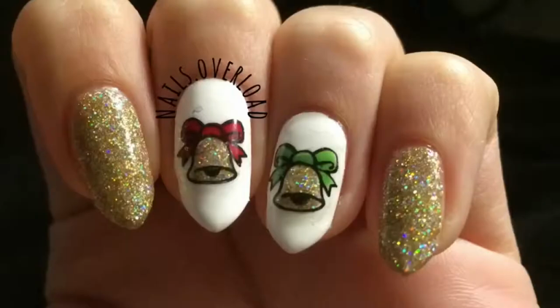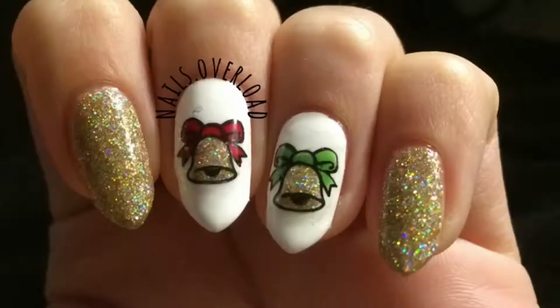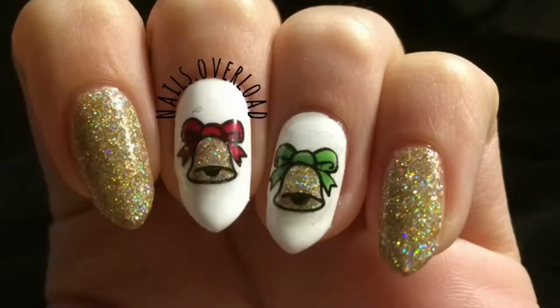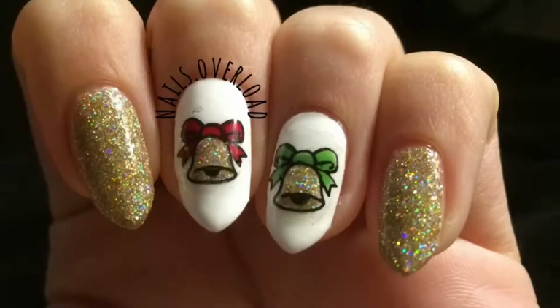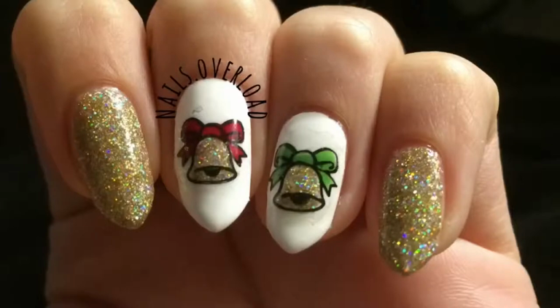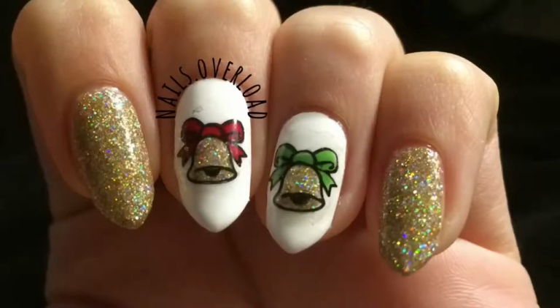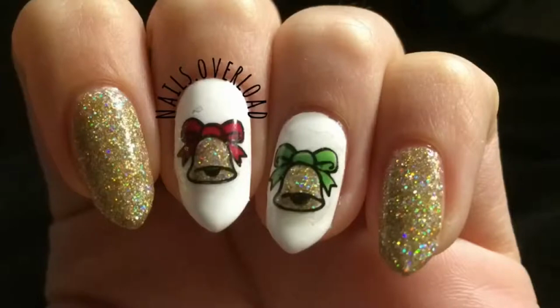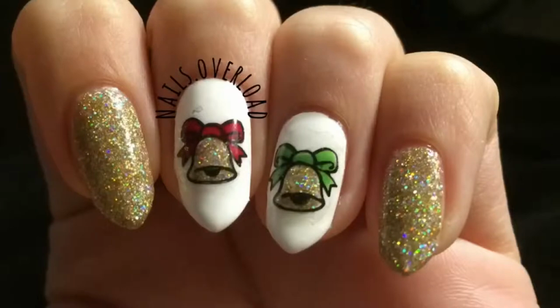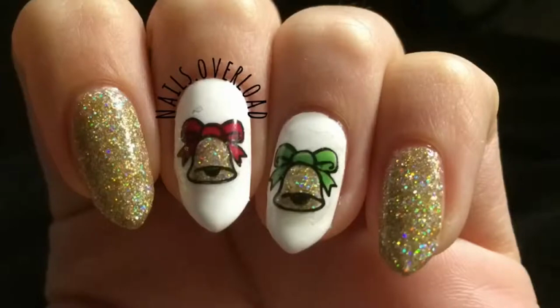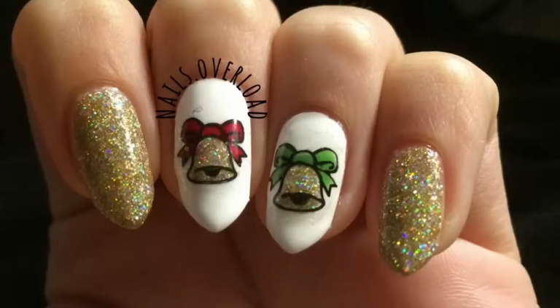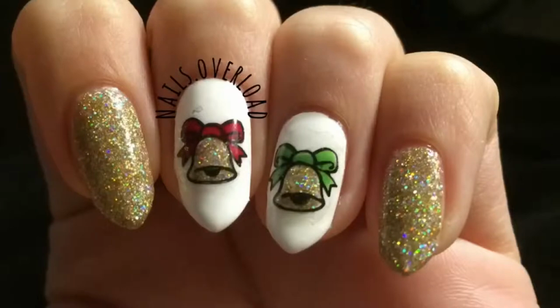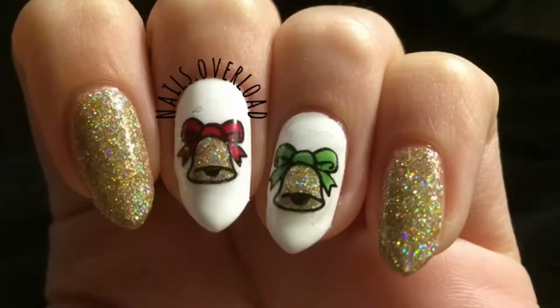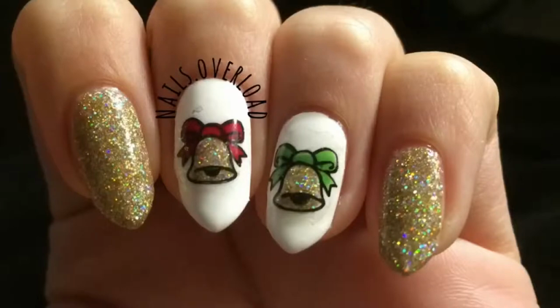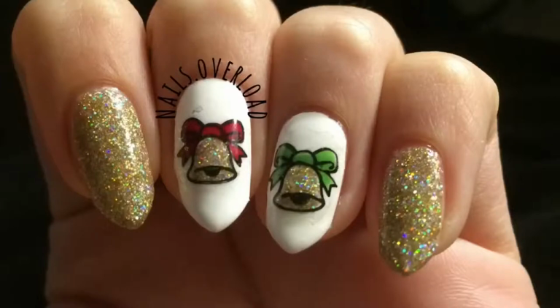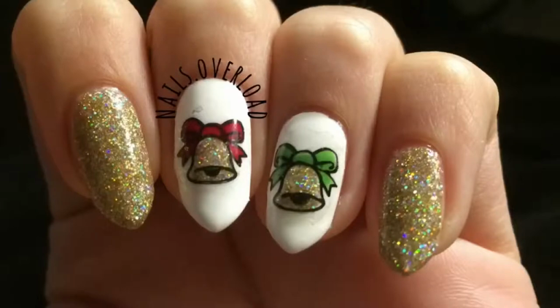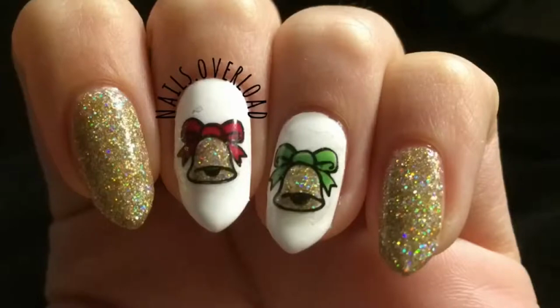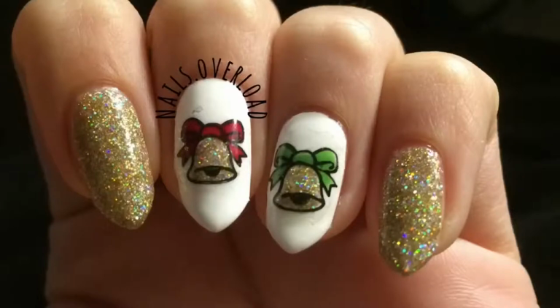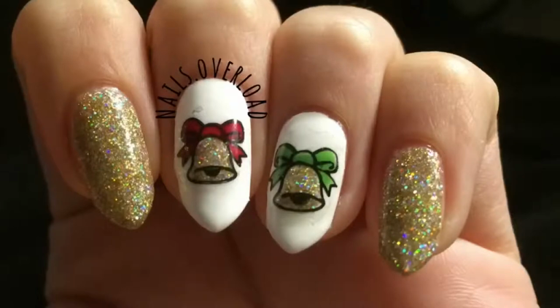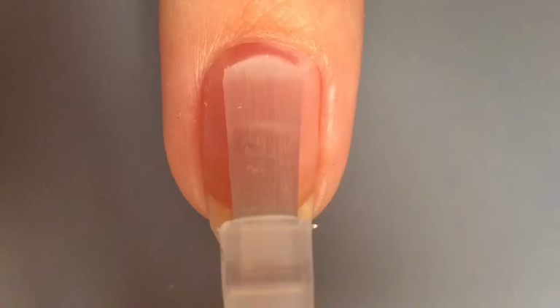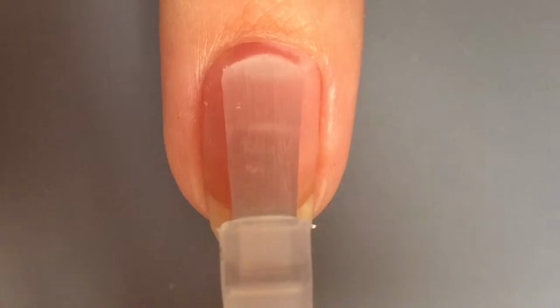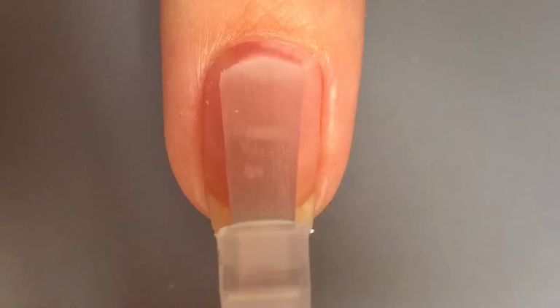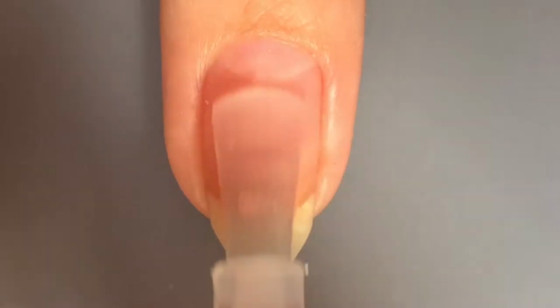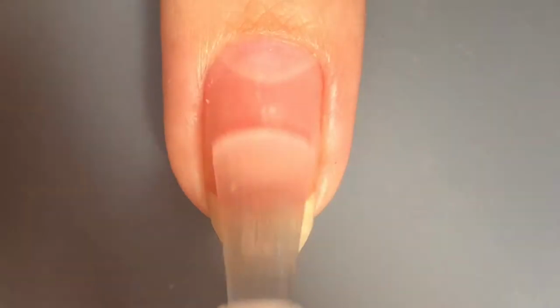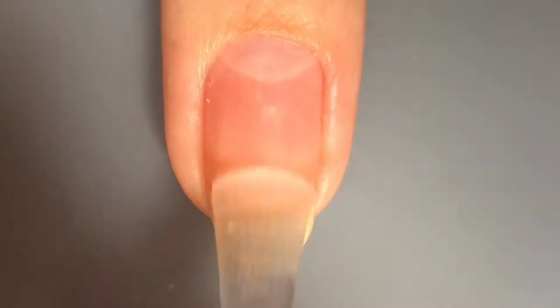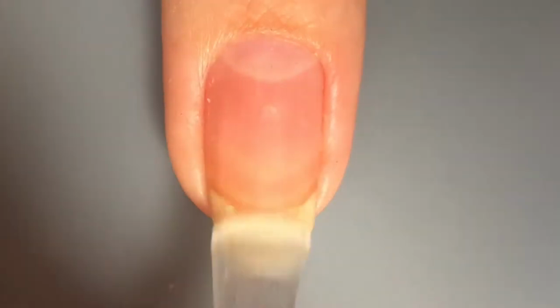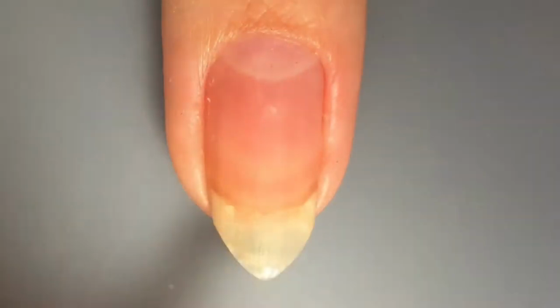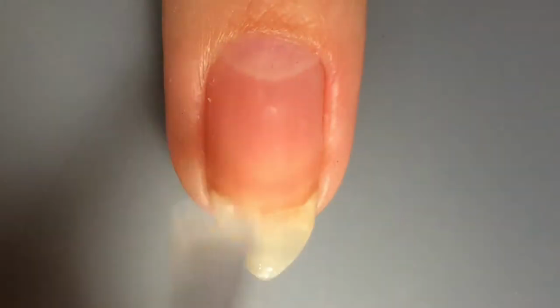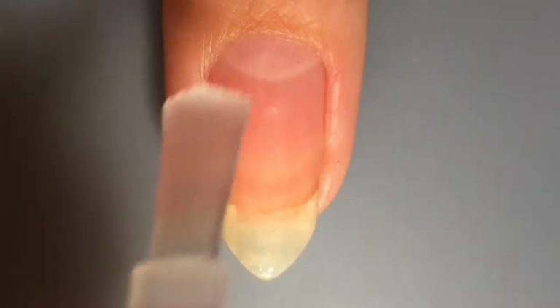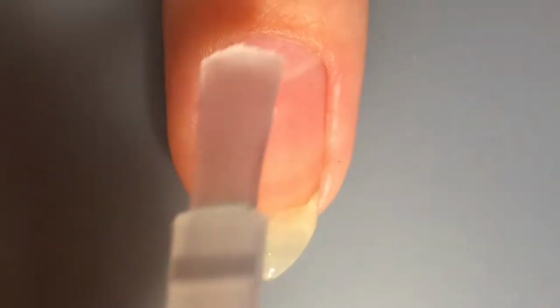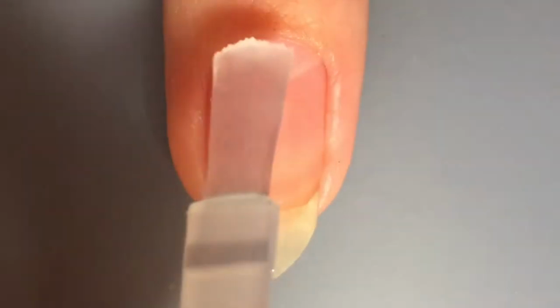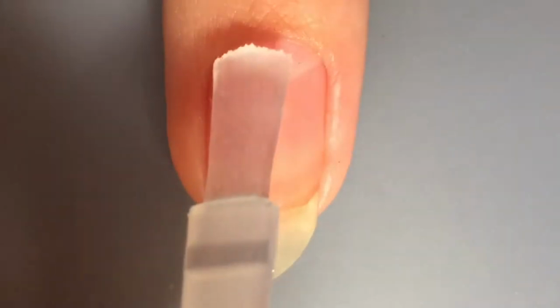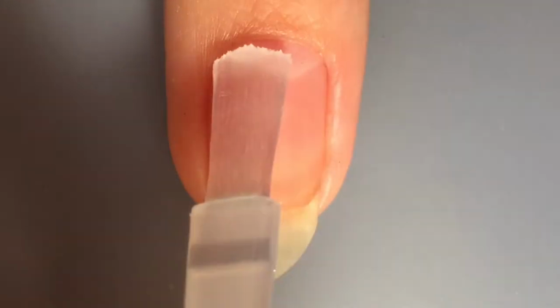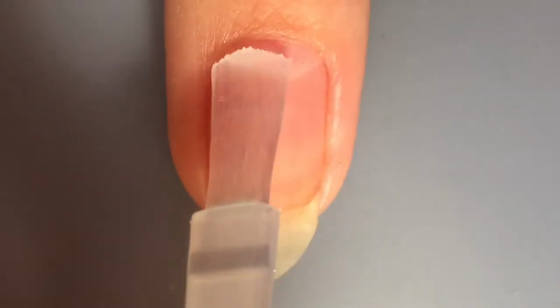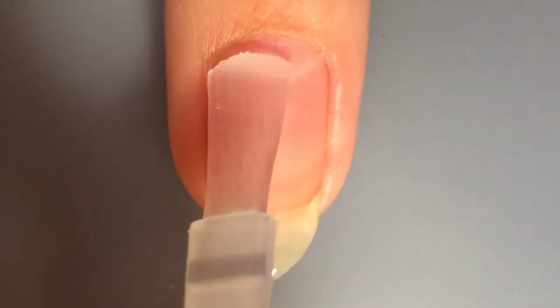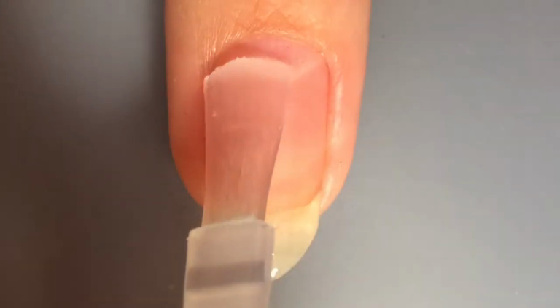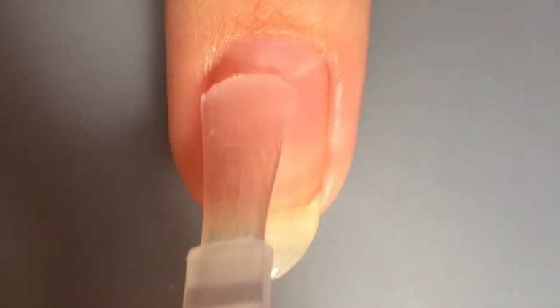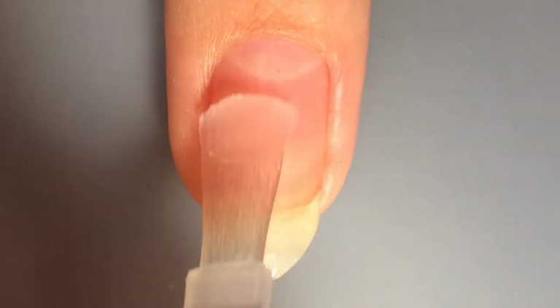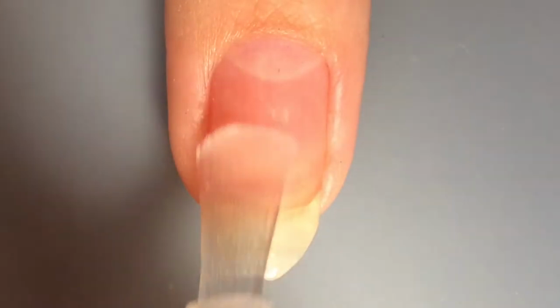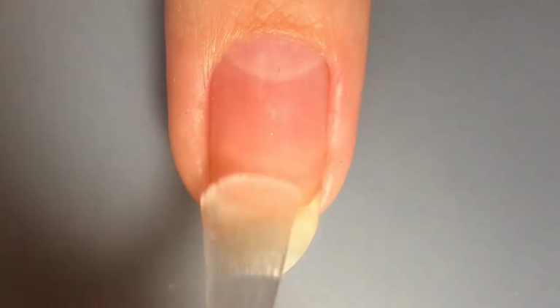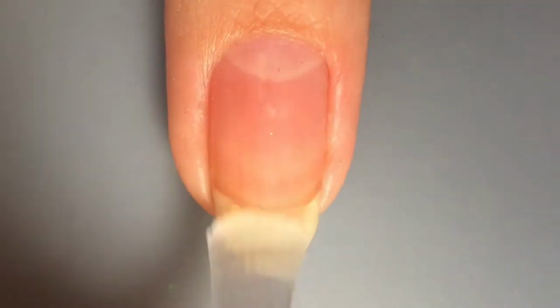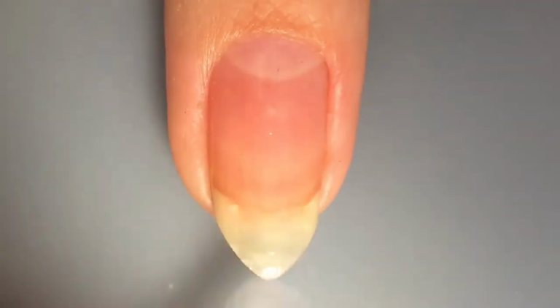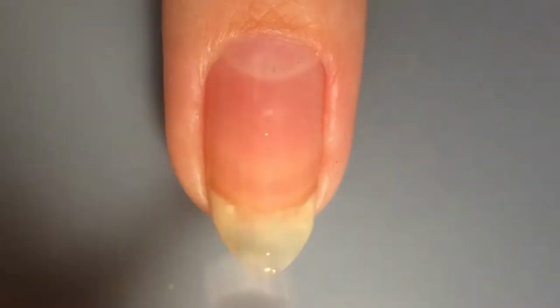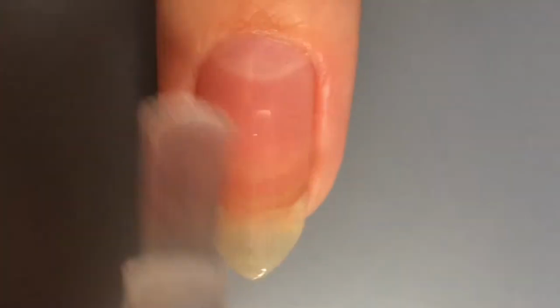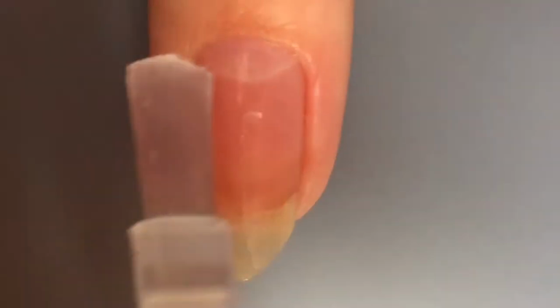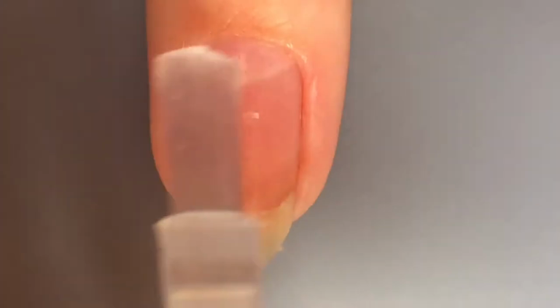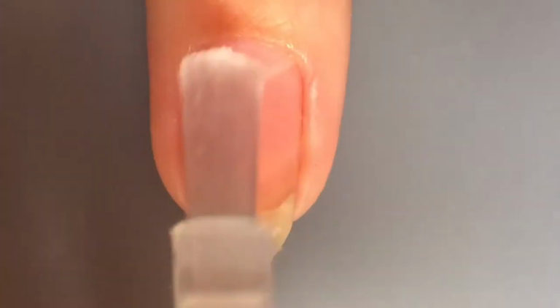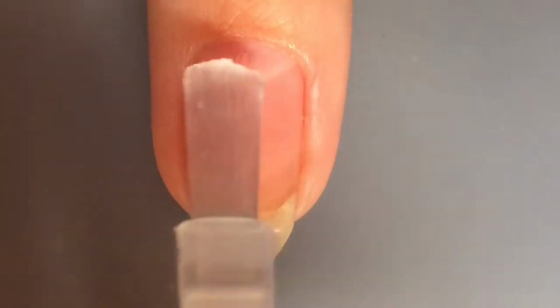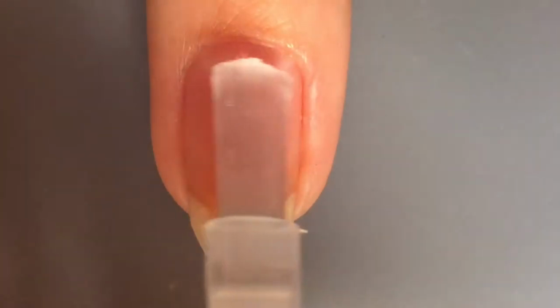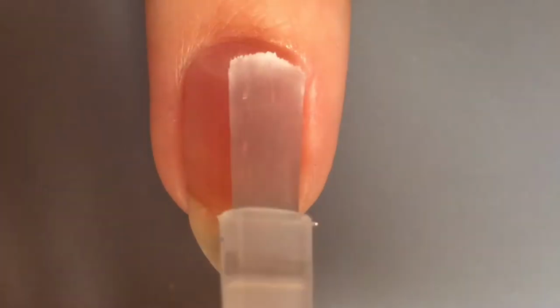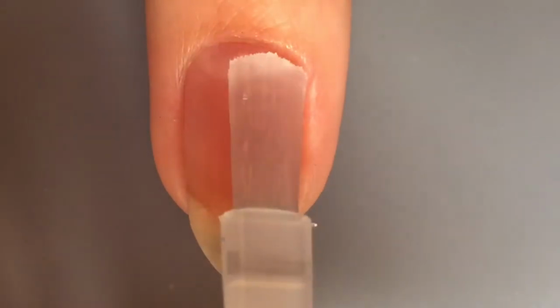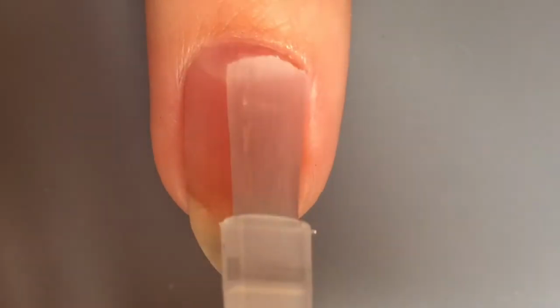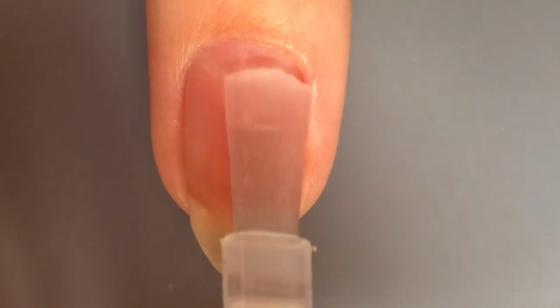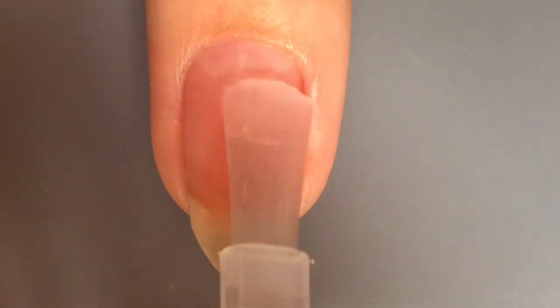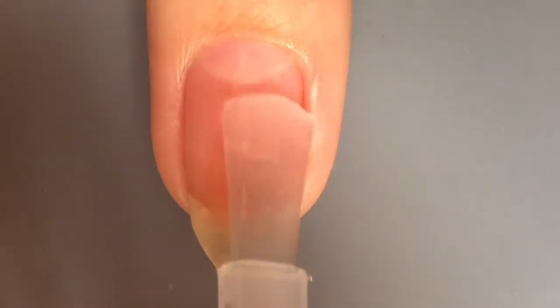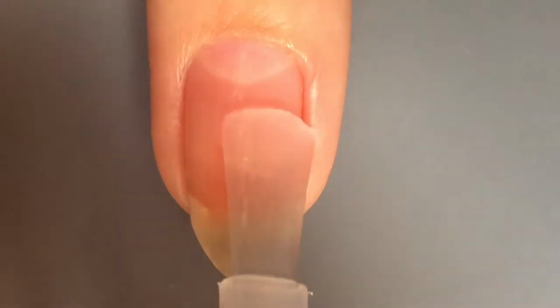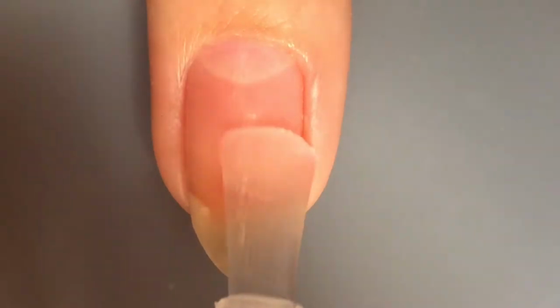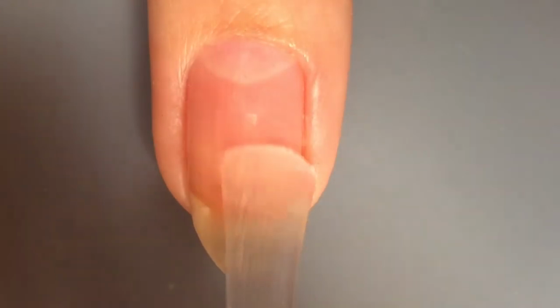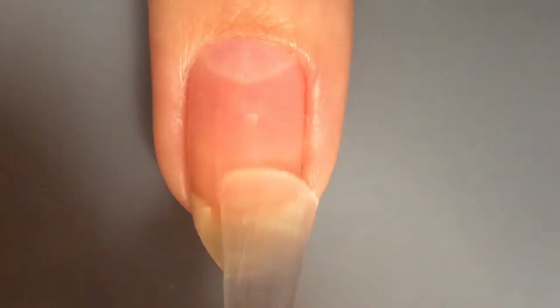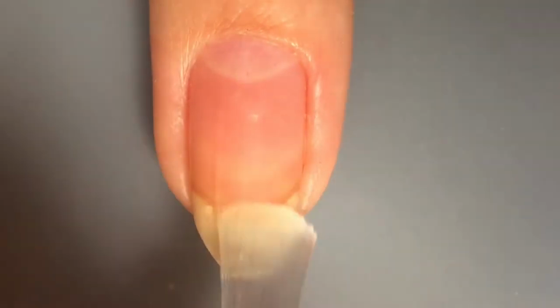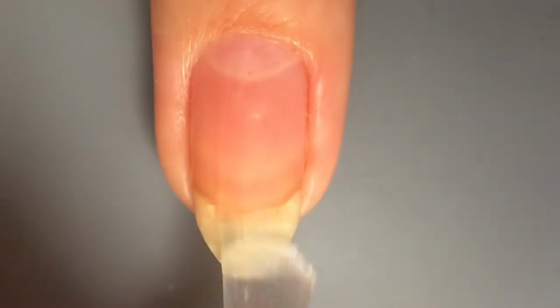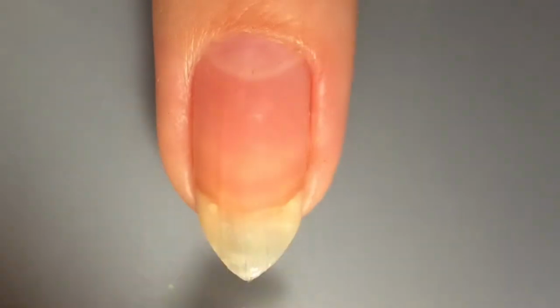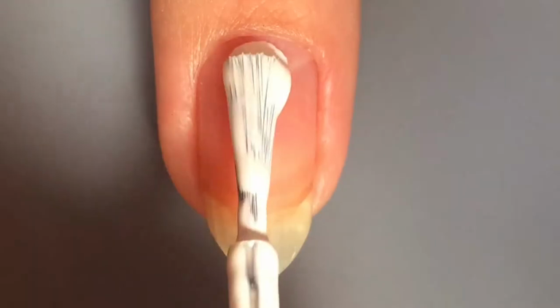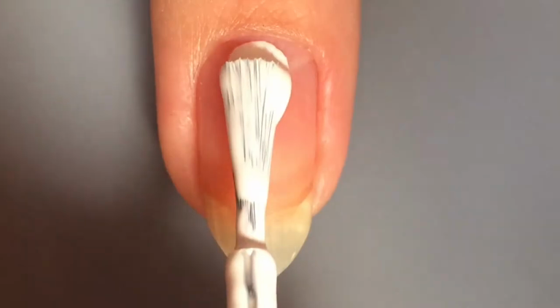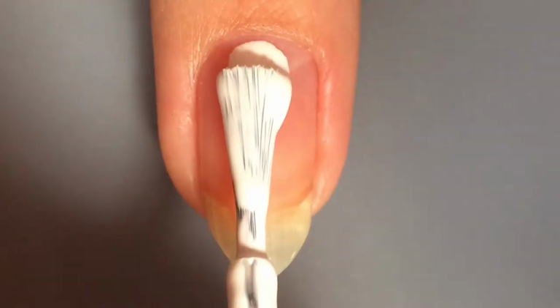Hi guys, so I have these bell nails for Christmas and they are very easy so I'll show you how to do them.